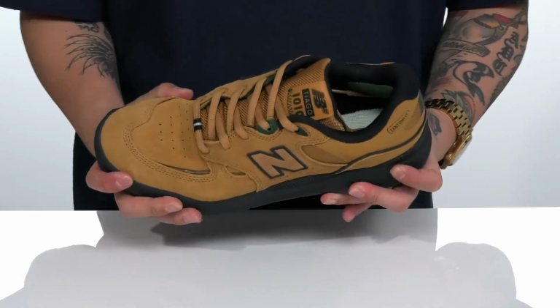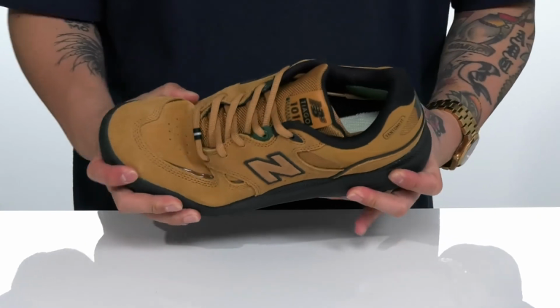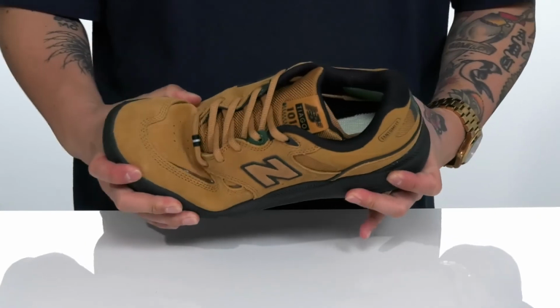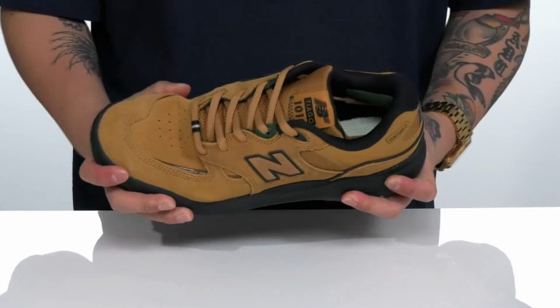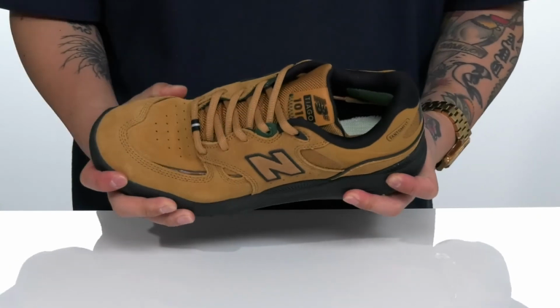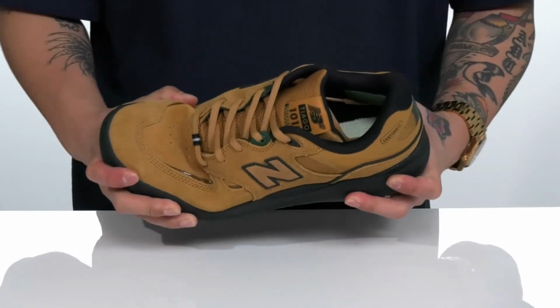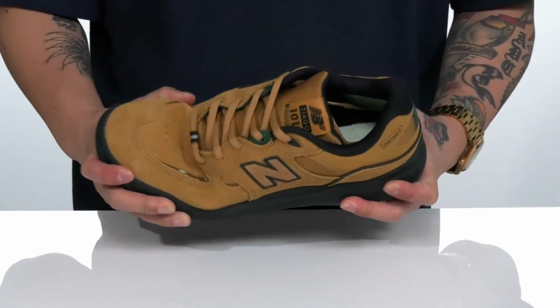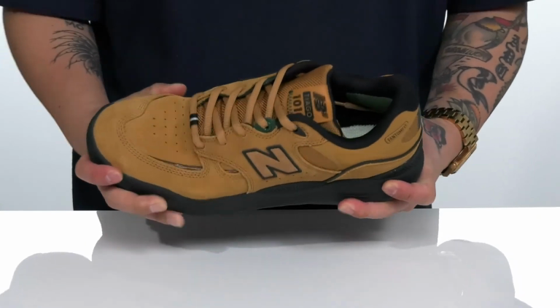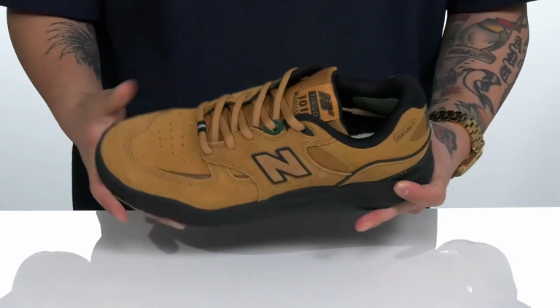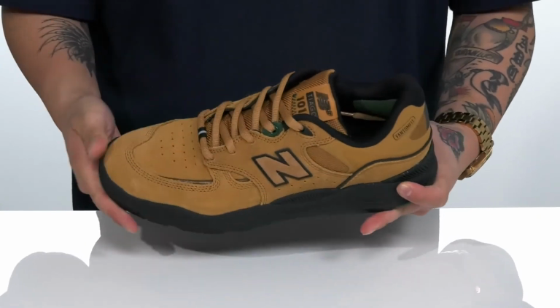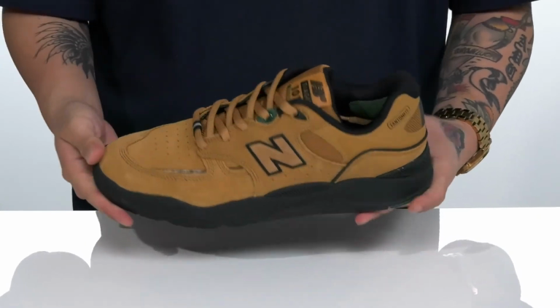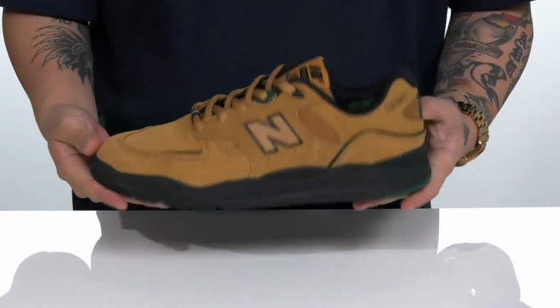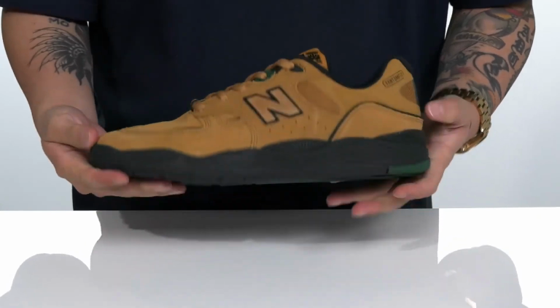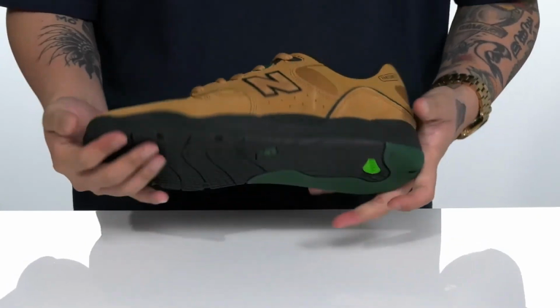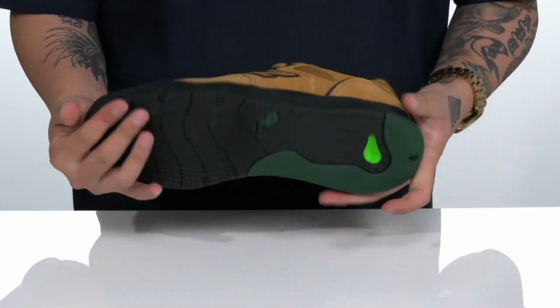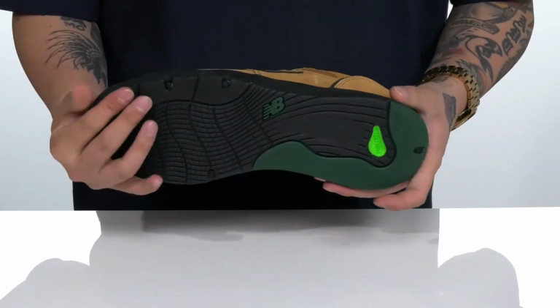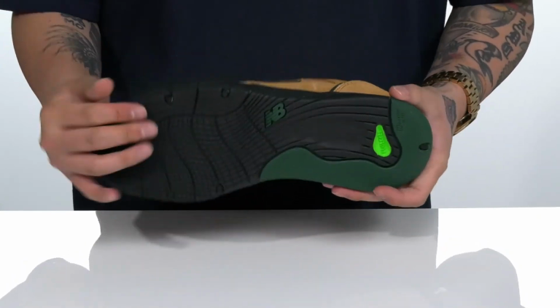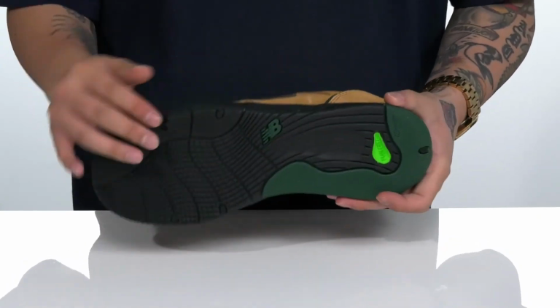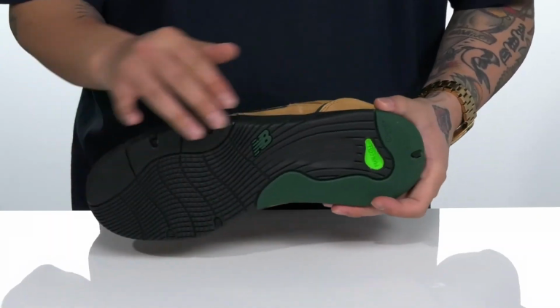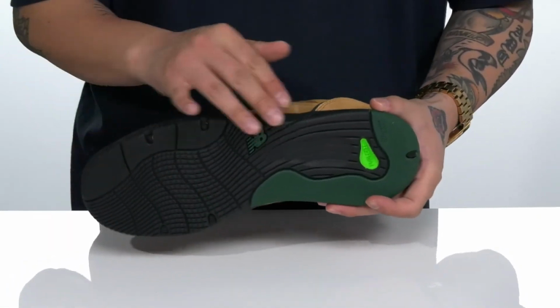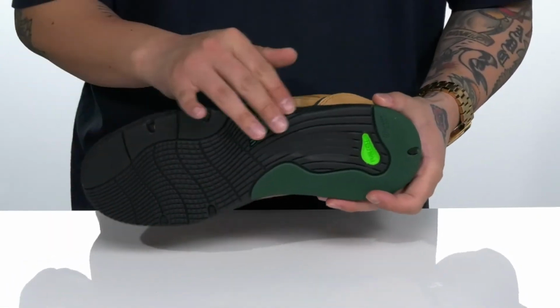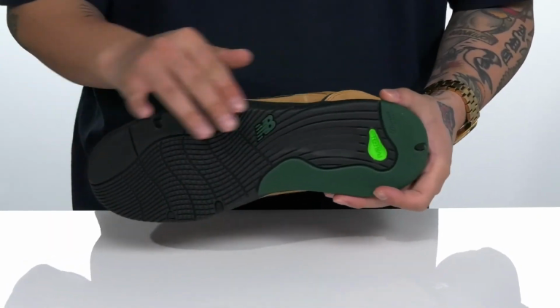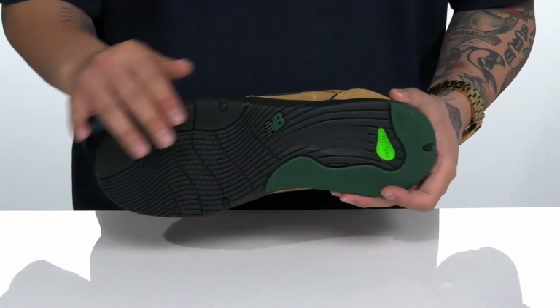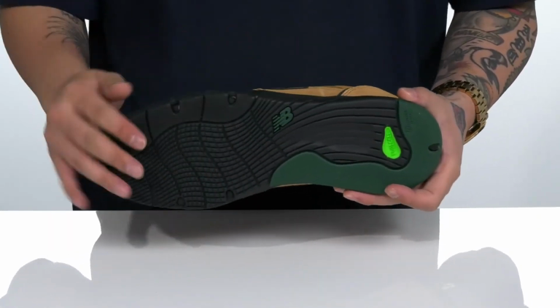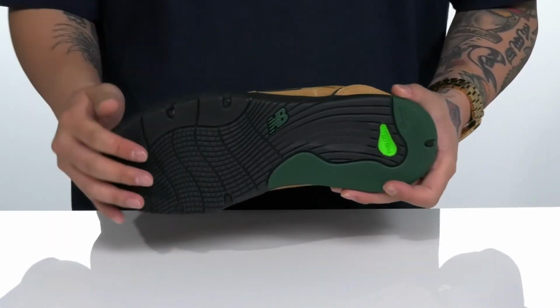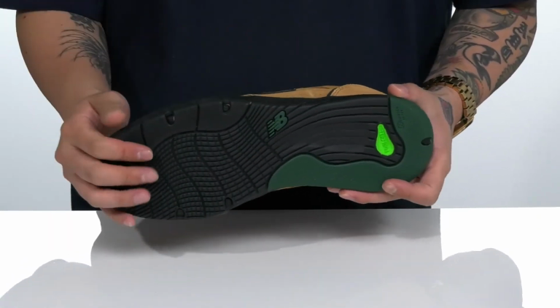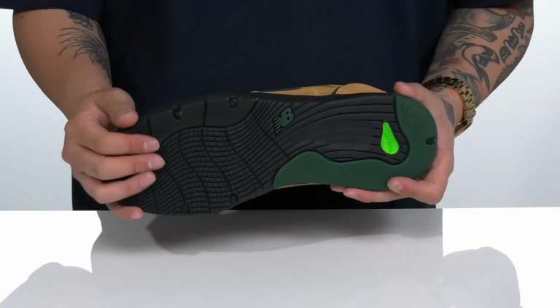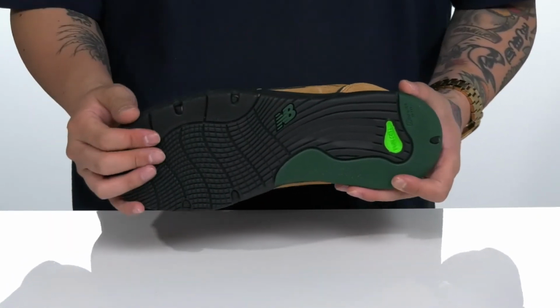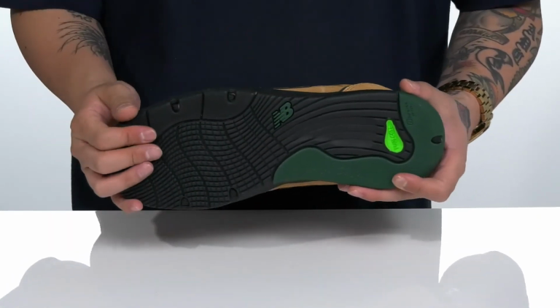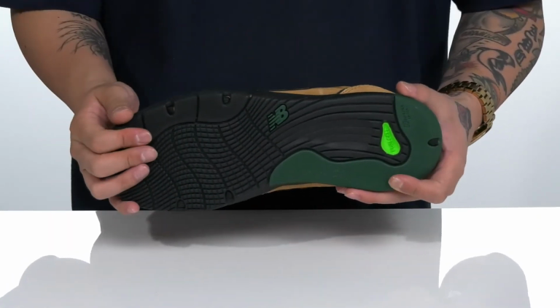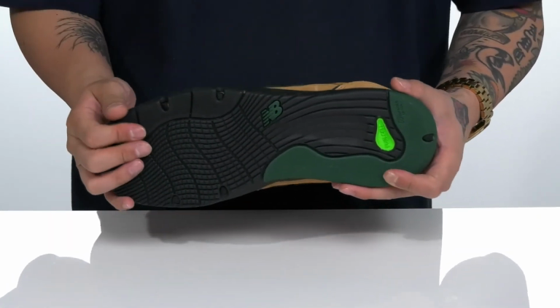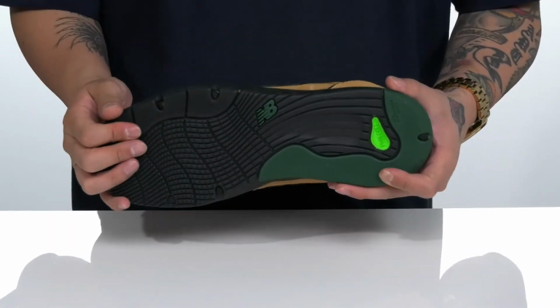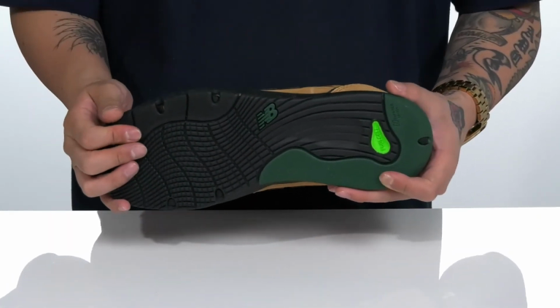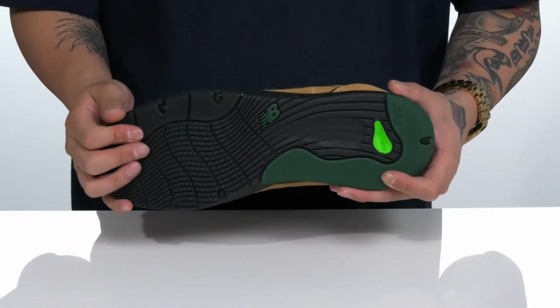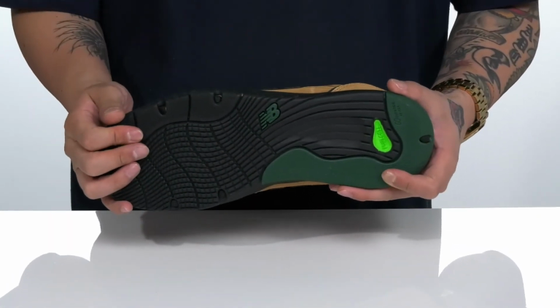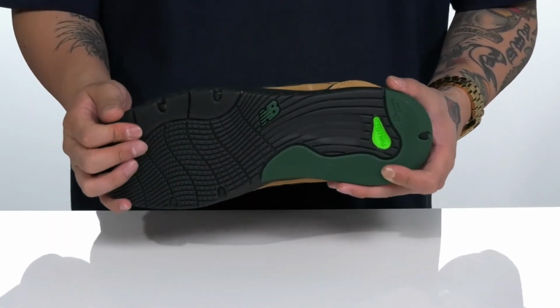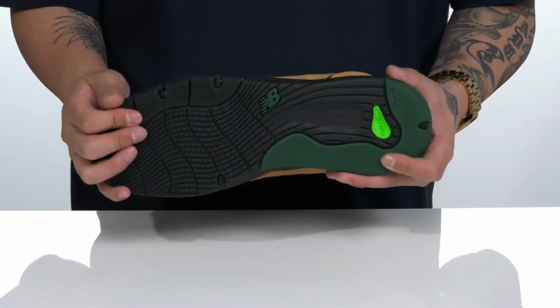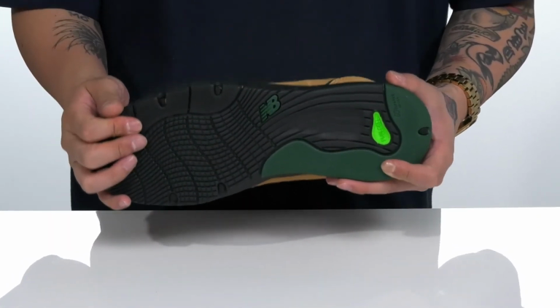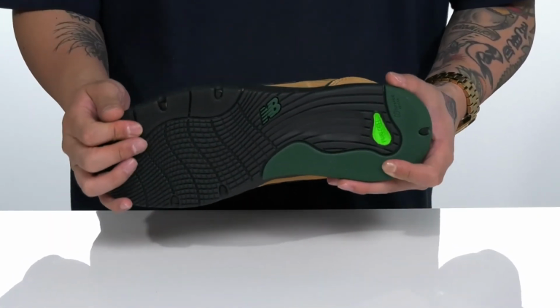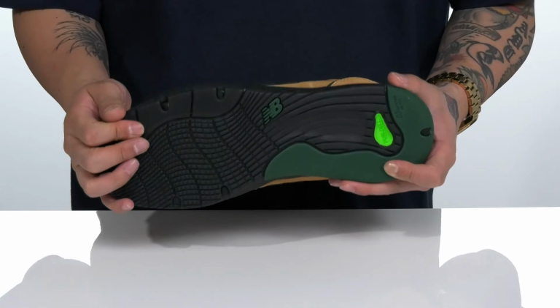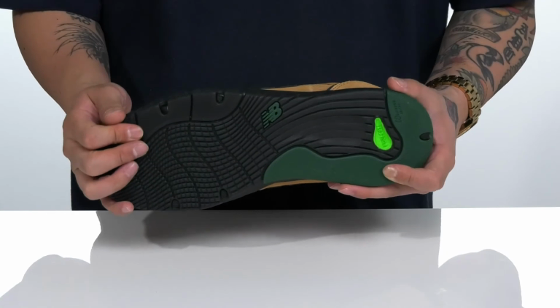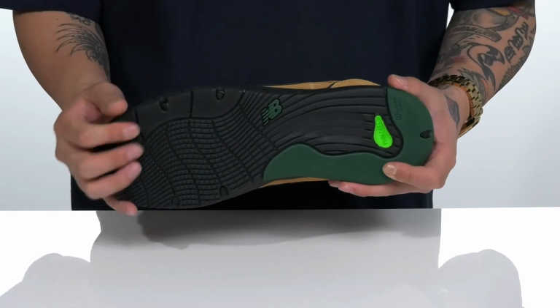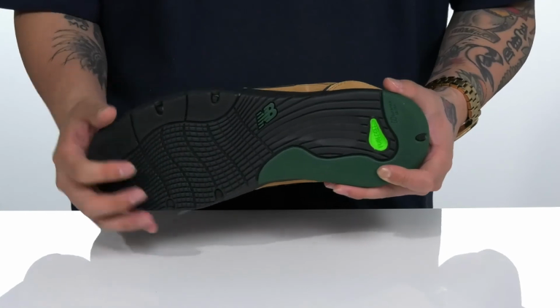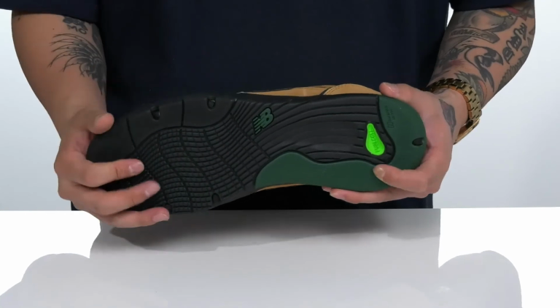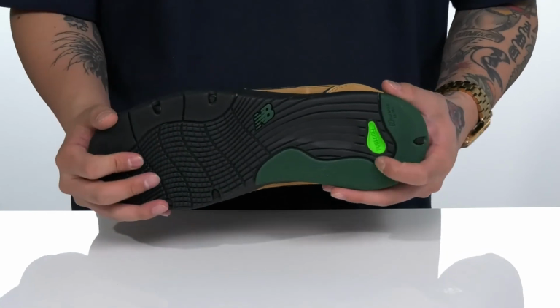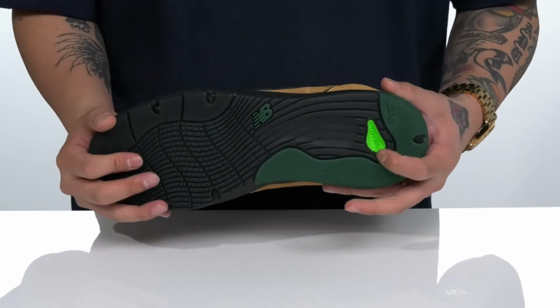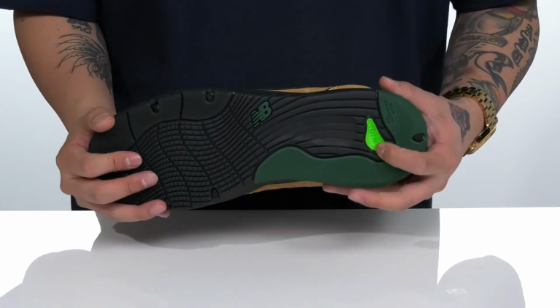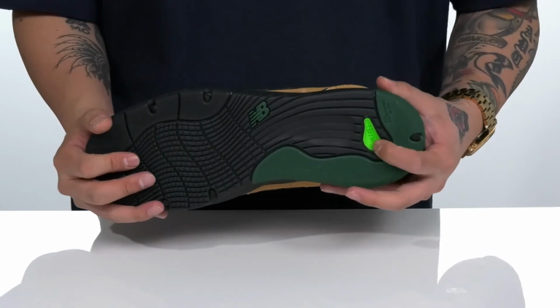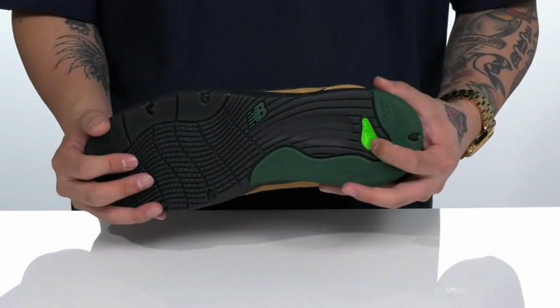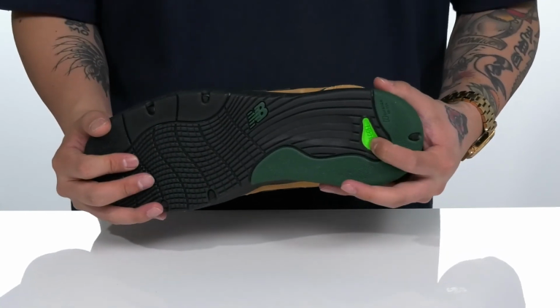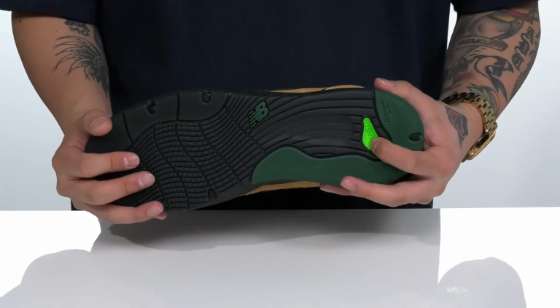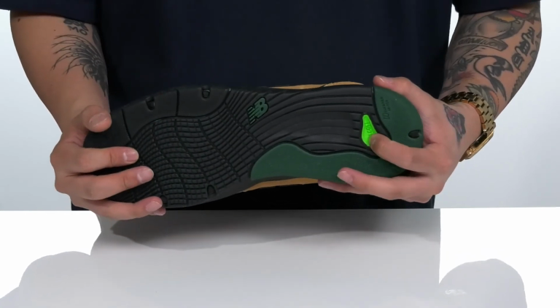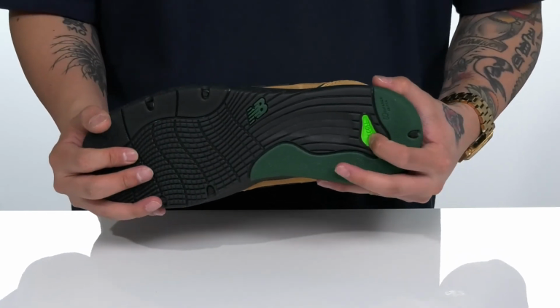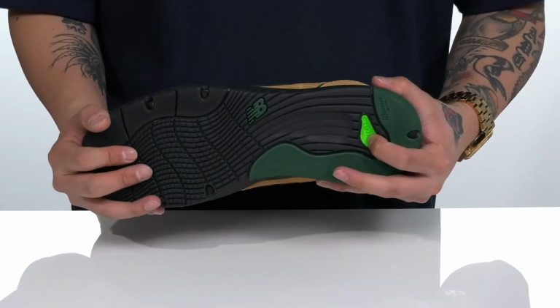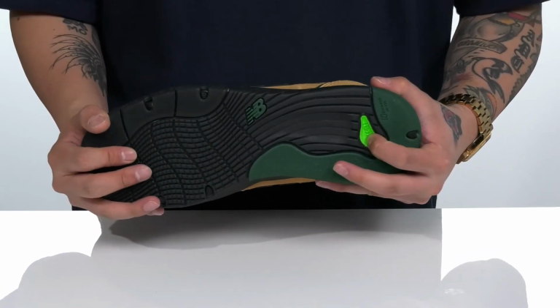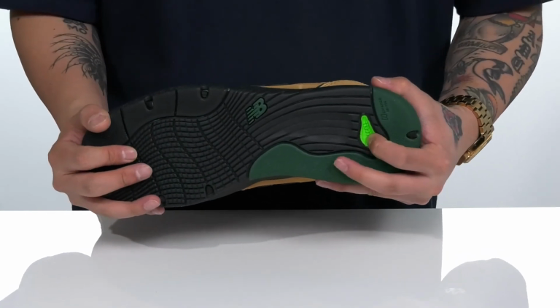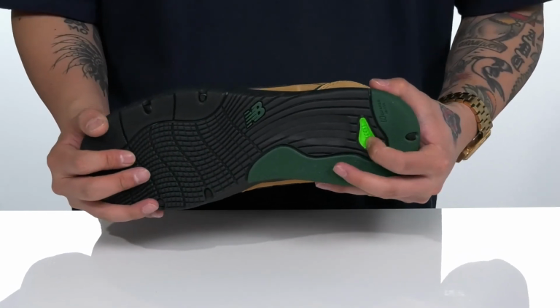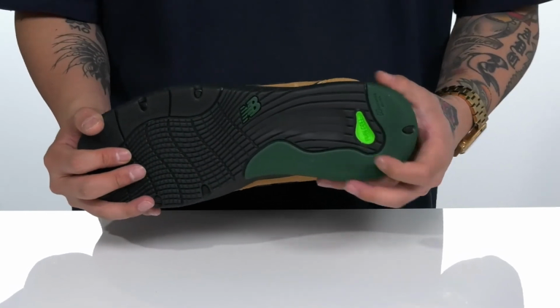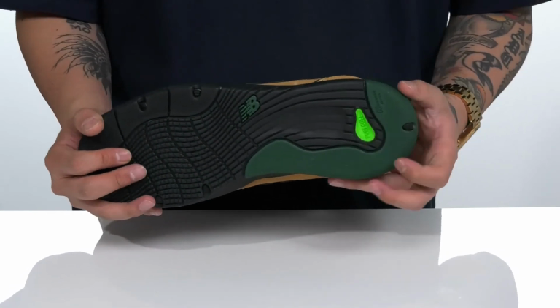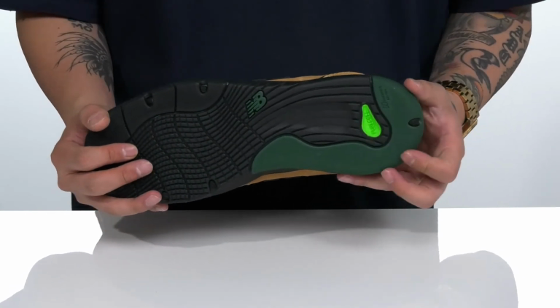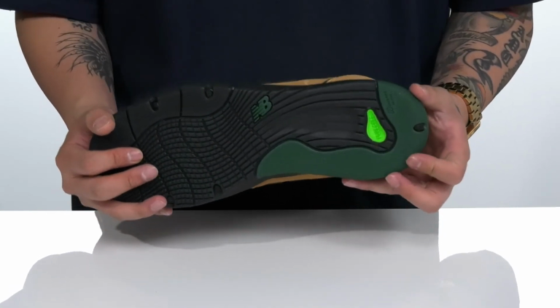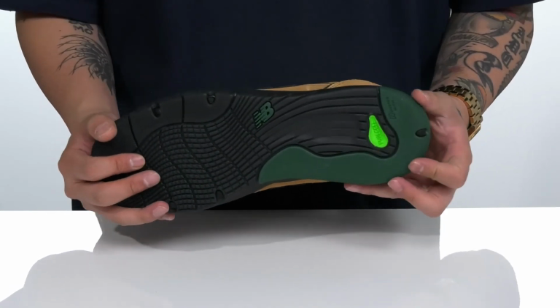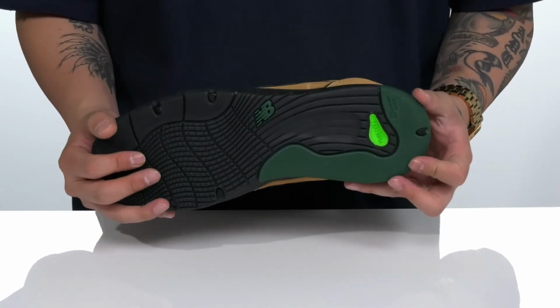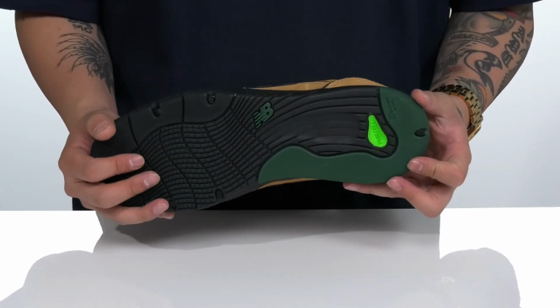You've got rubber that extends in key areas for added durability. The shoe itself has a sturdy yet flexible design, and of course a textured endurance rubber outsole to keep you stable. It also features that fuel cell at the heel as well.